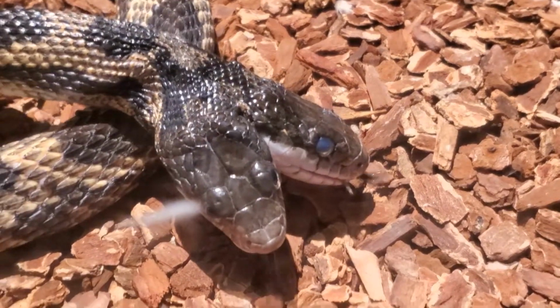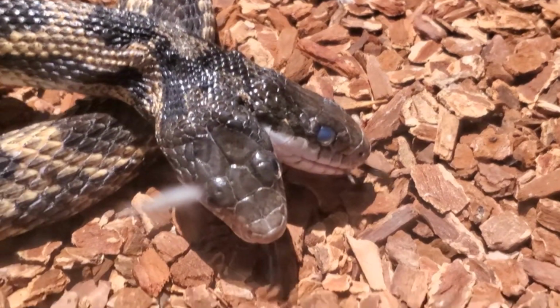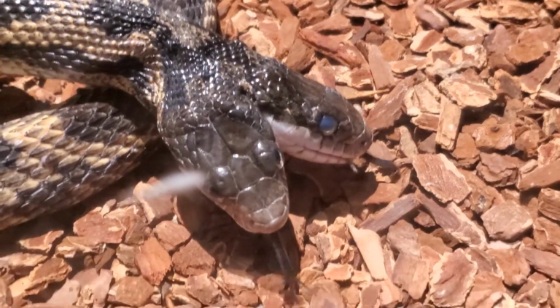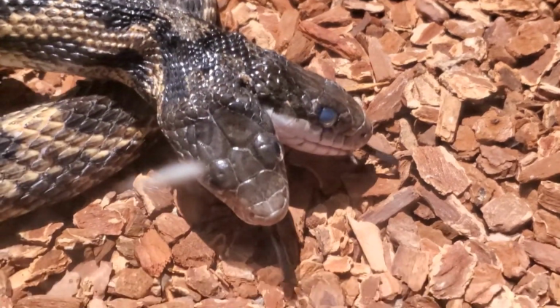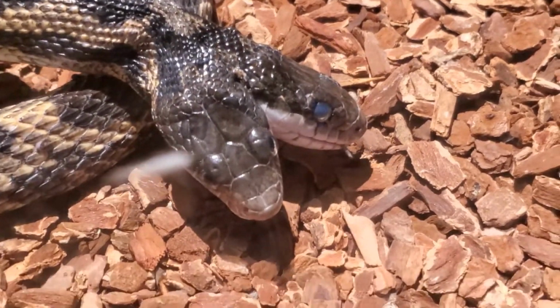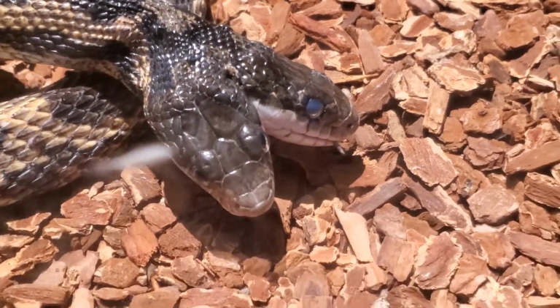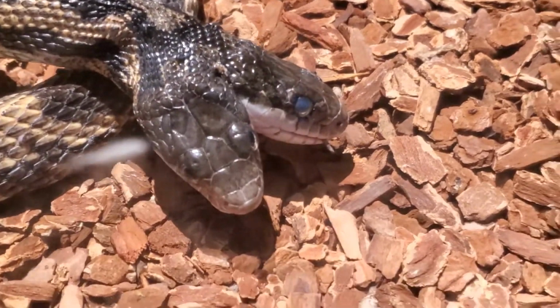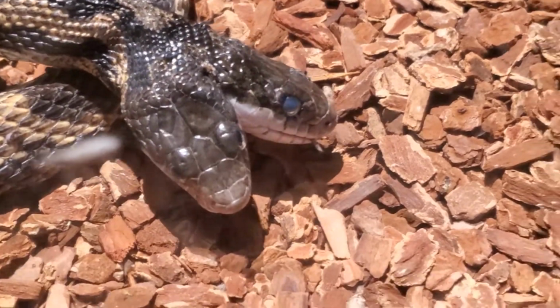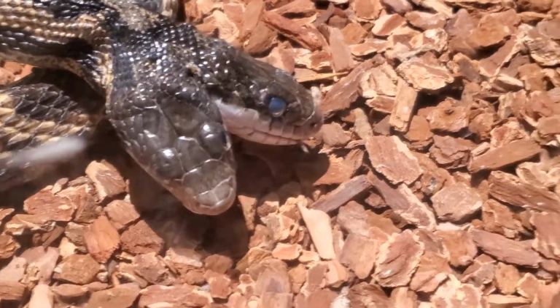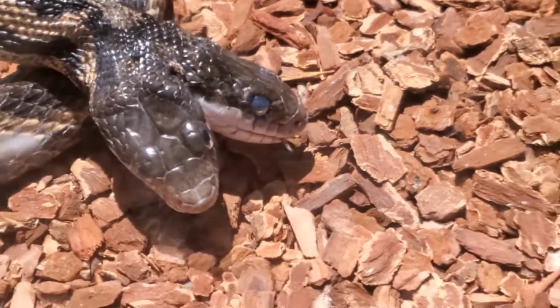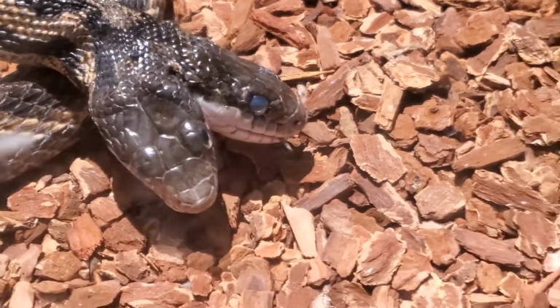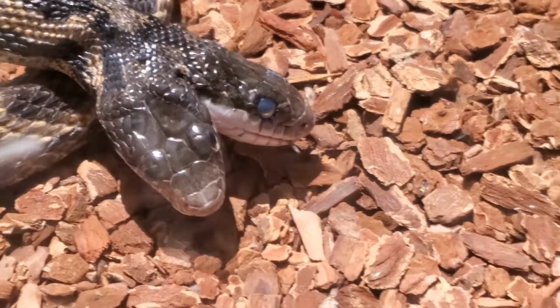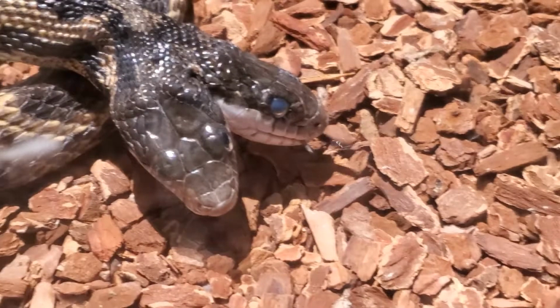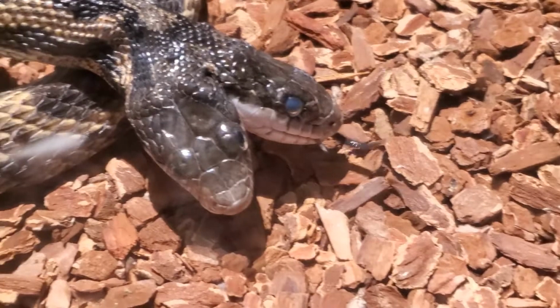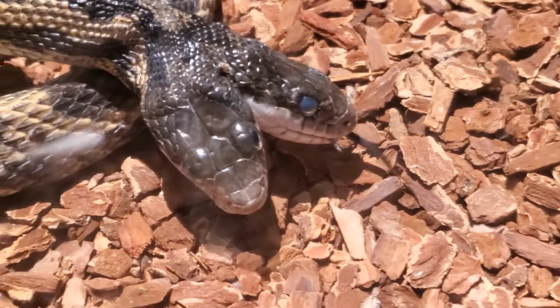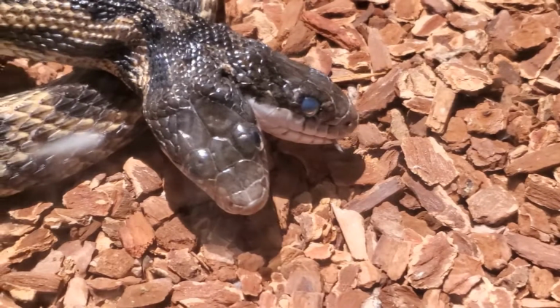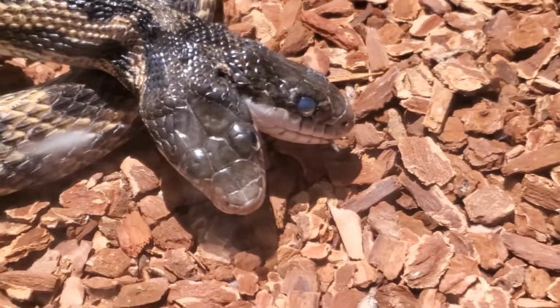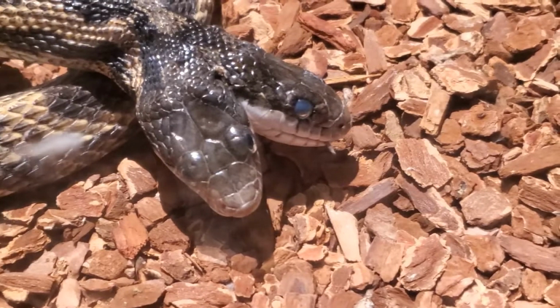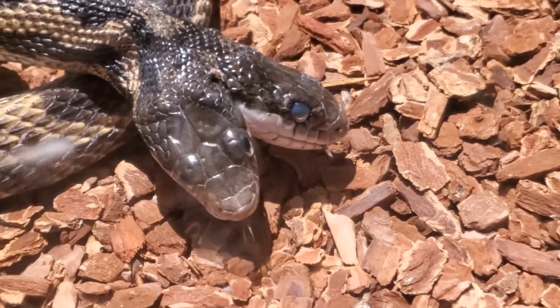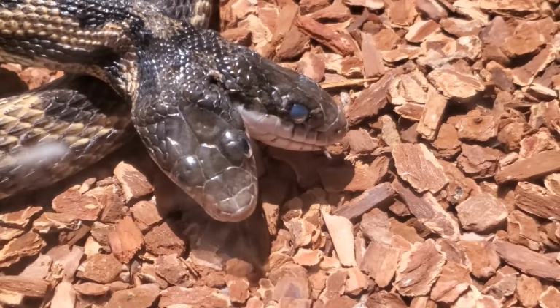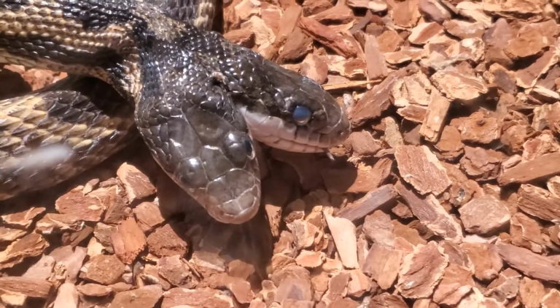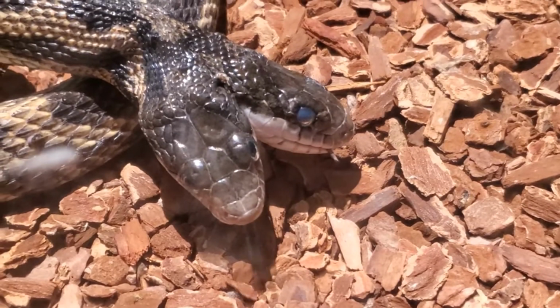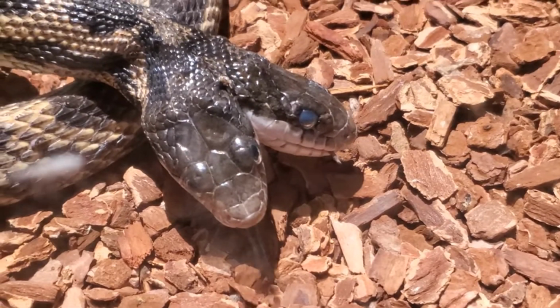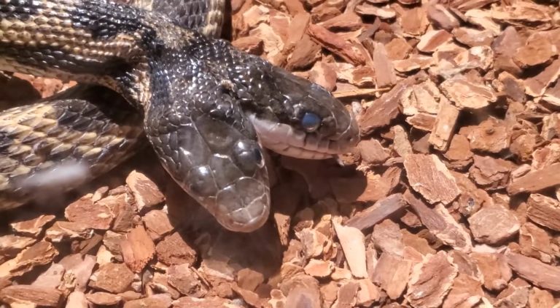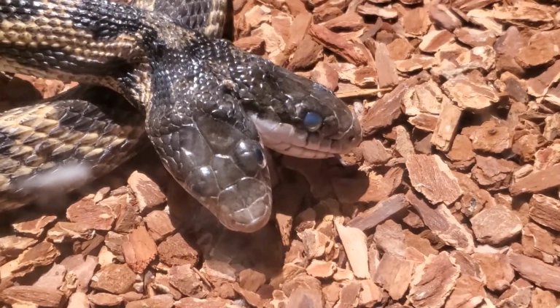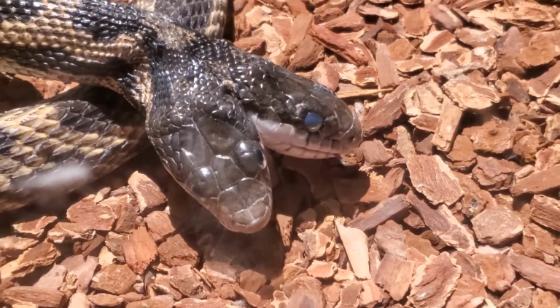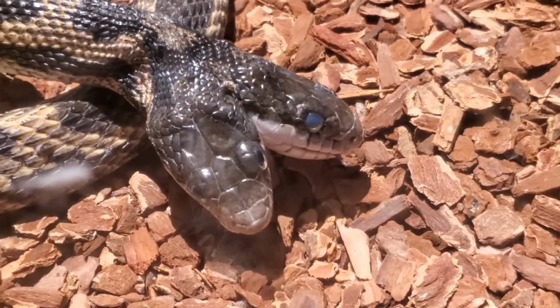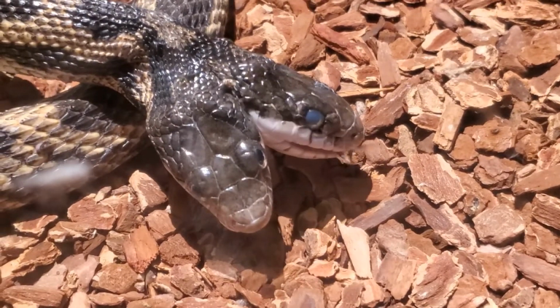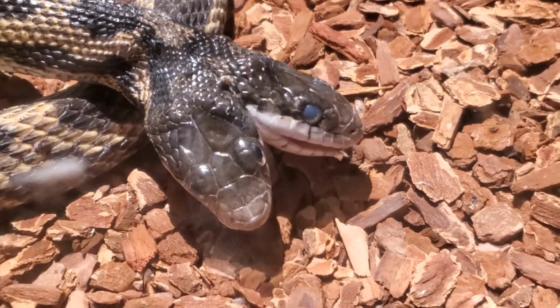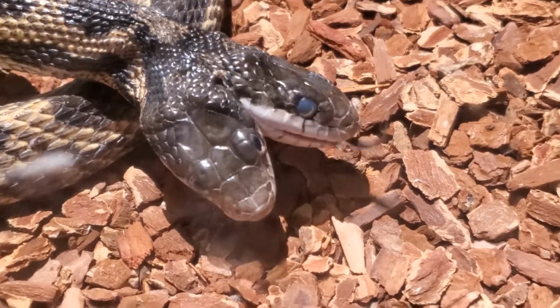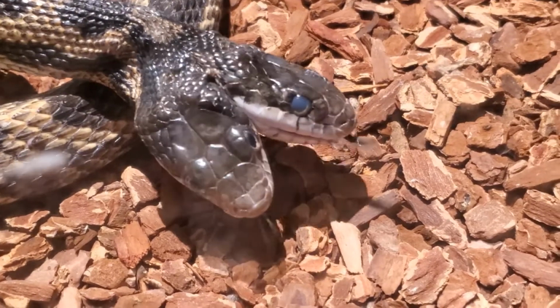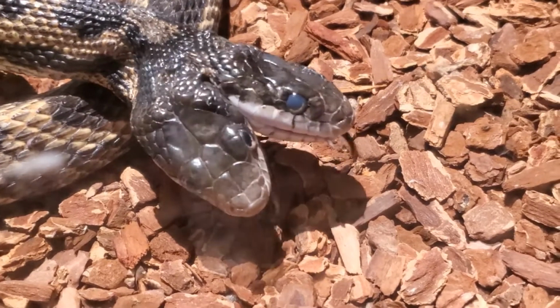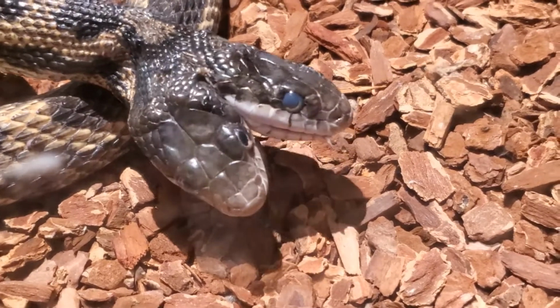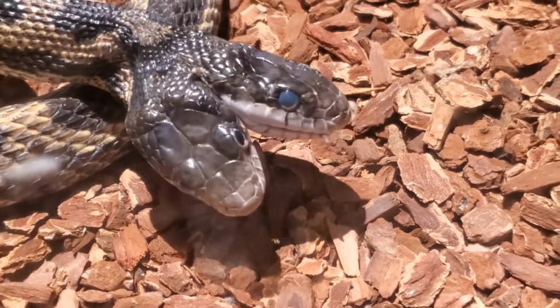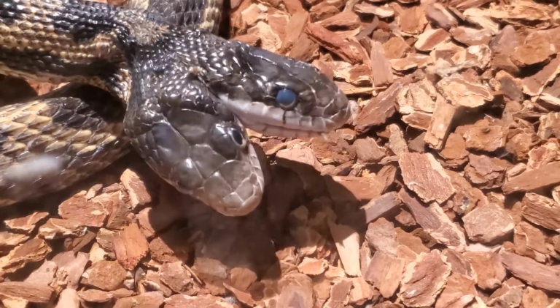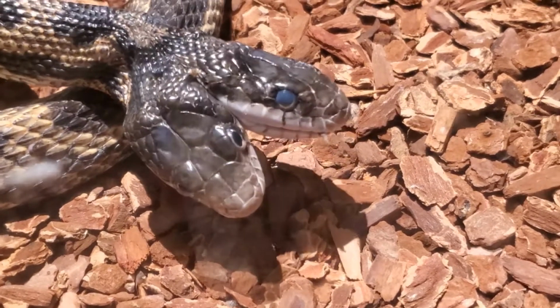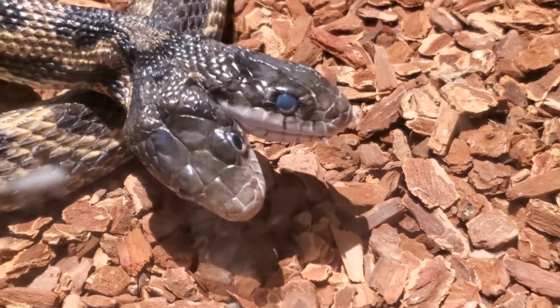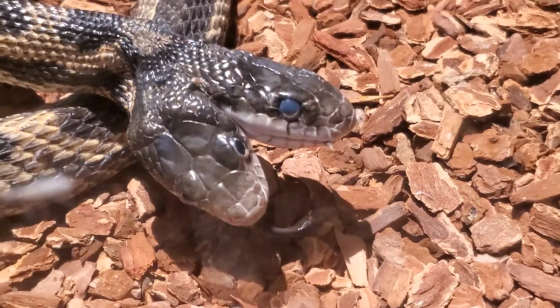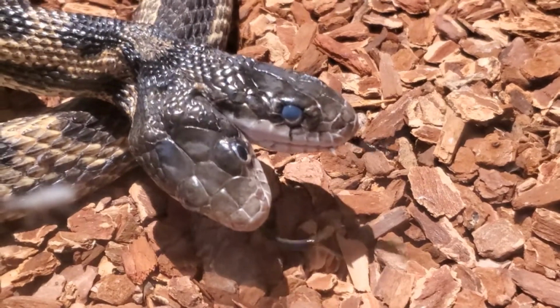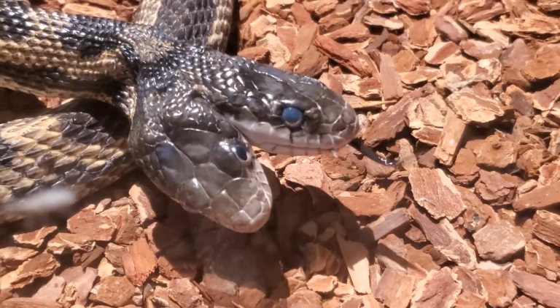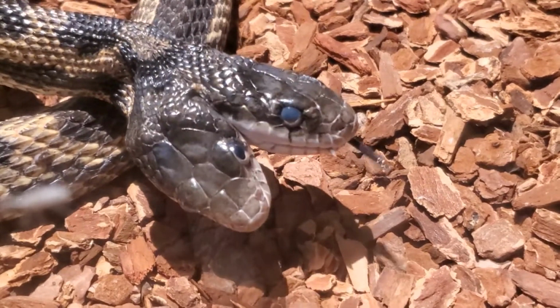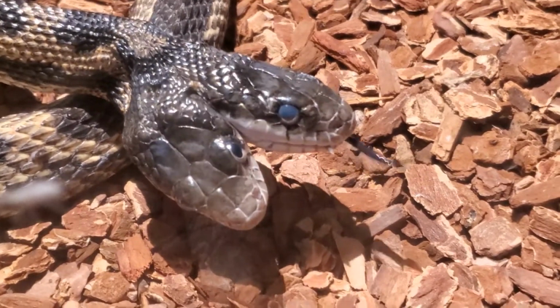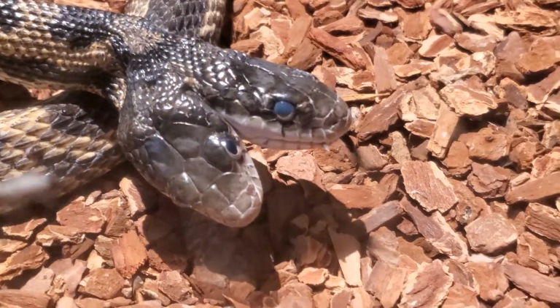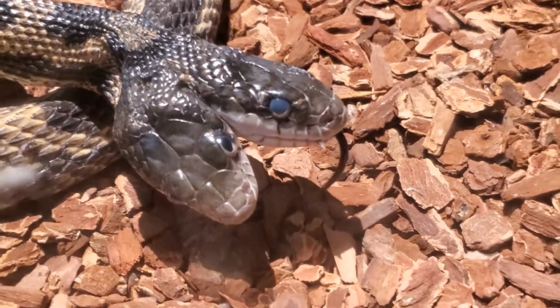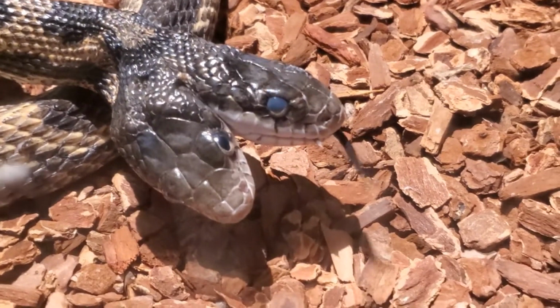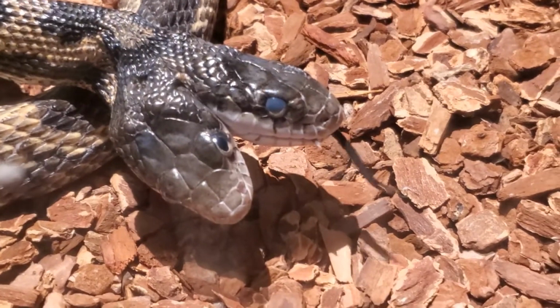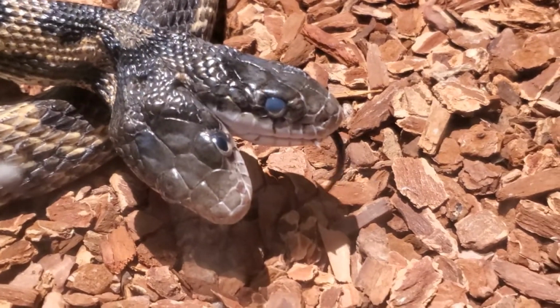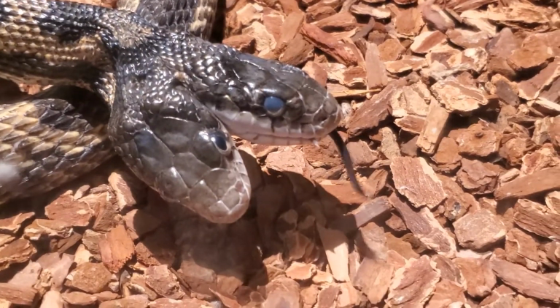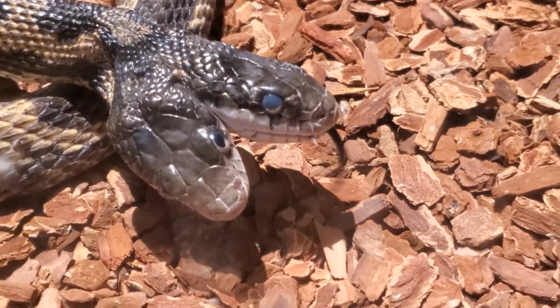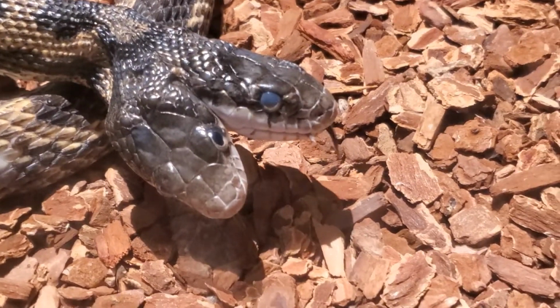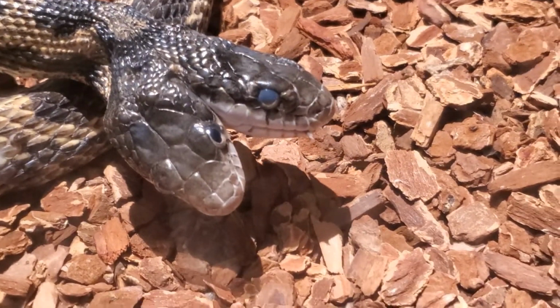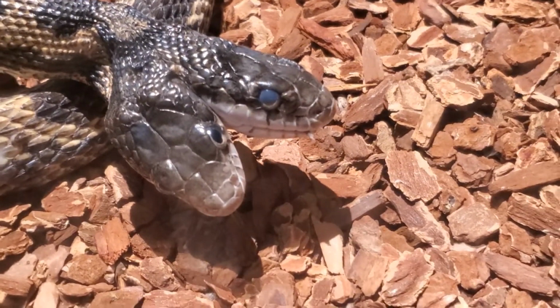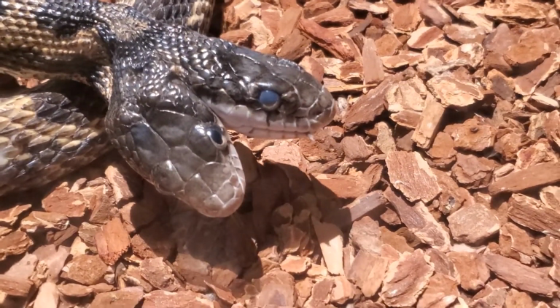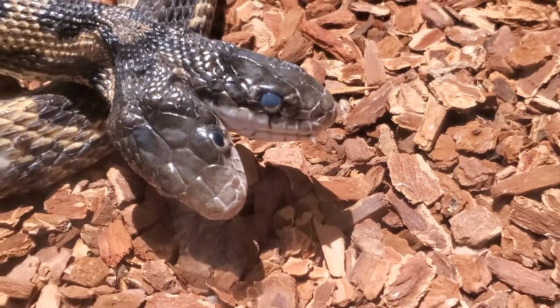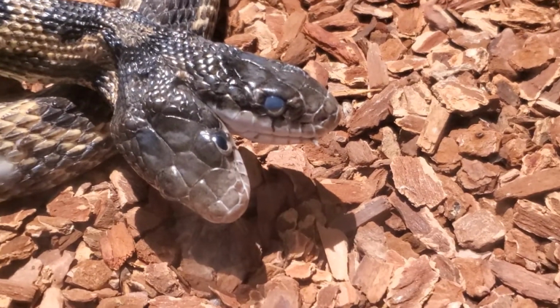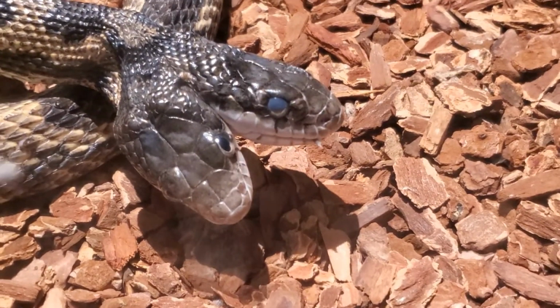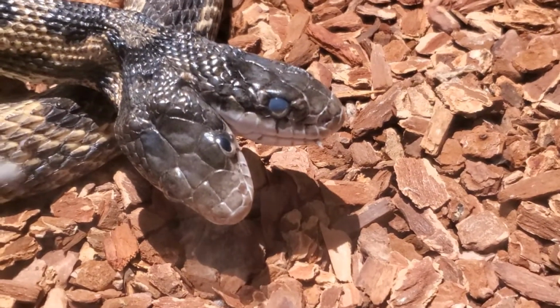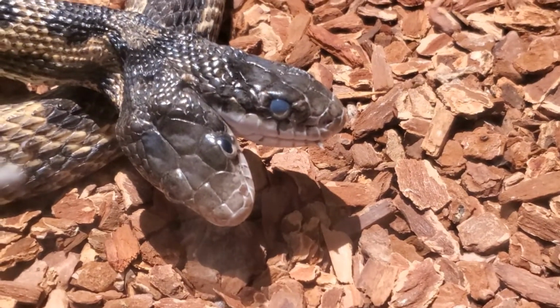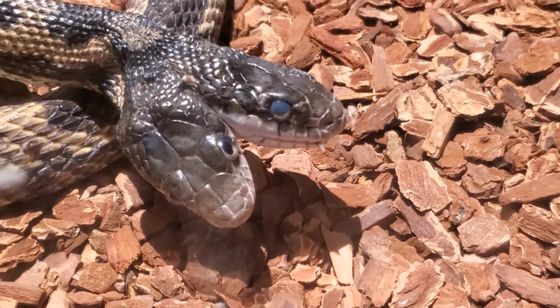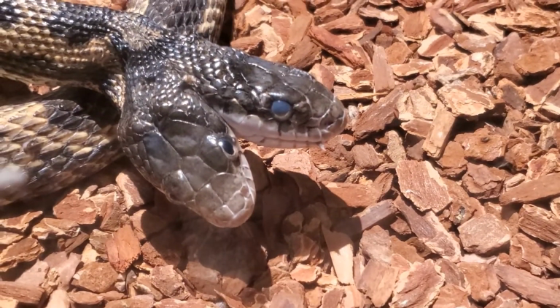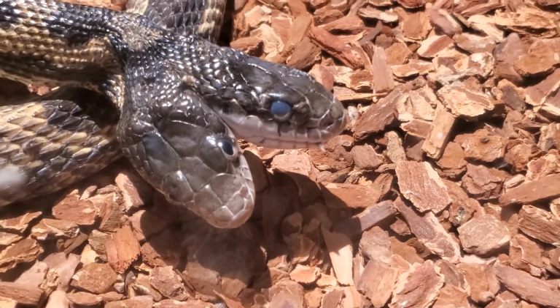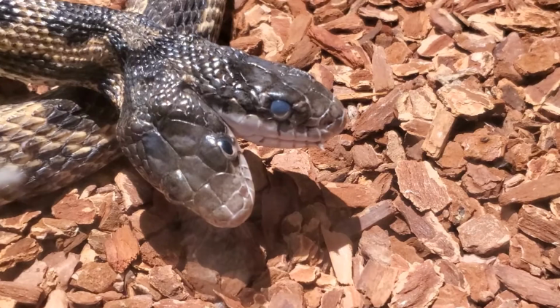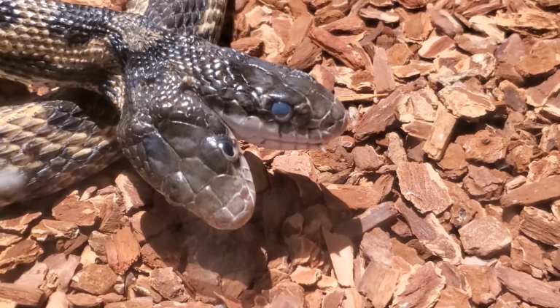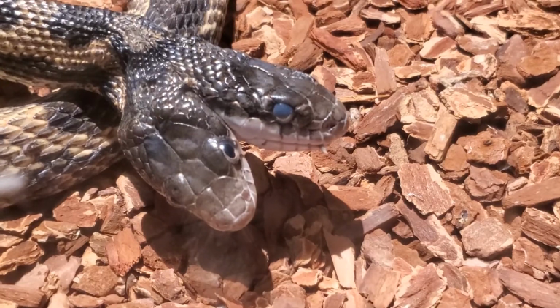She is a female and has laid eggs before. If you haven't seen her yet, come check her out at the museum.